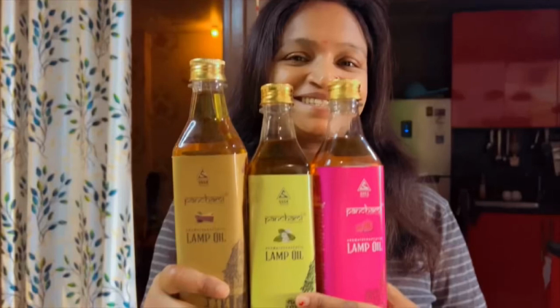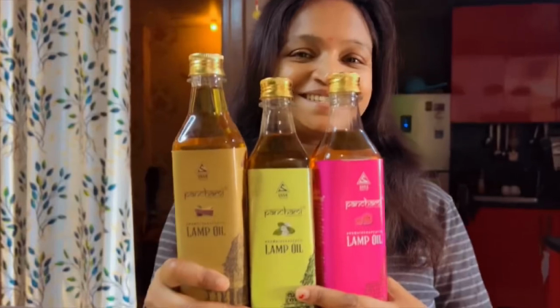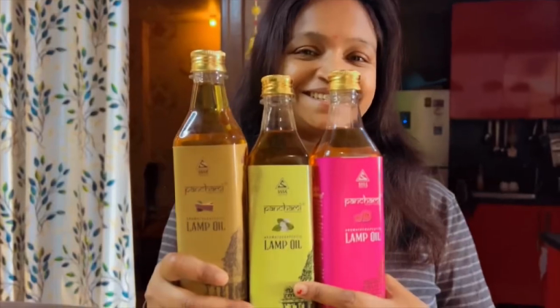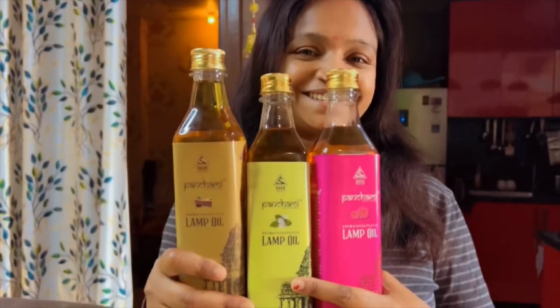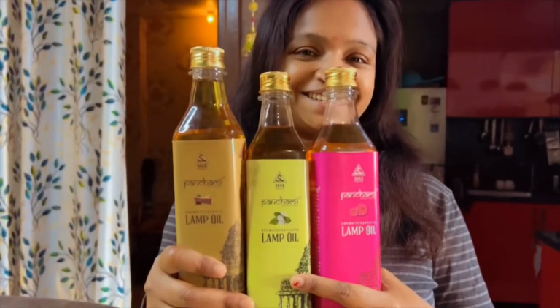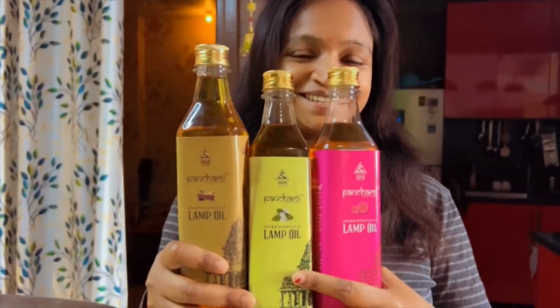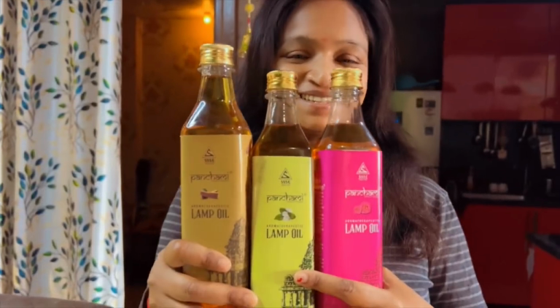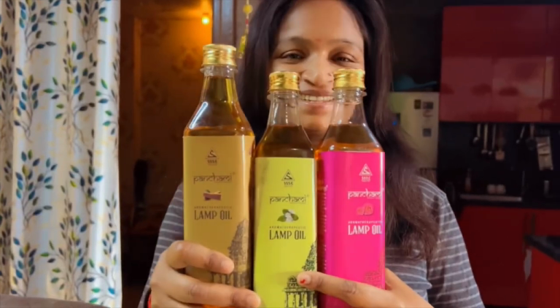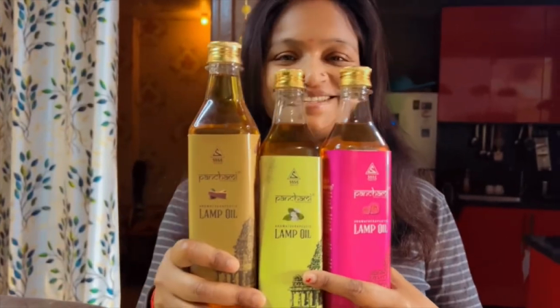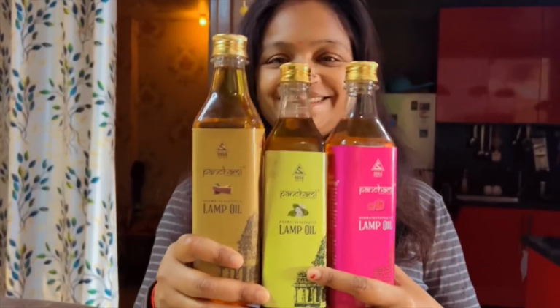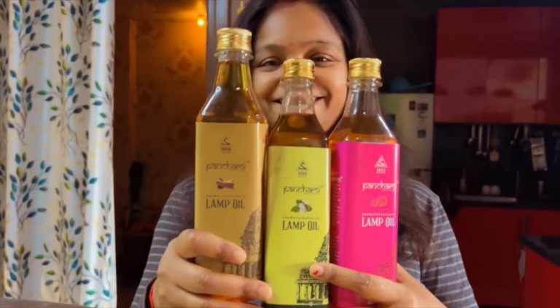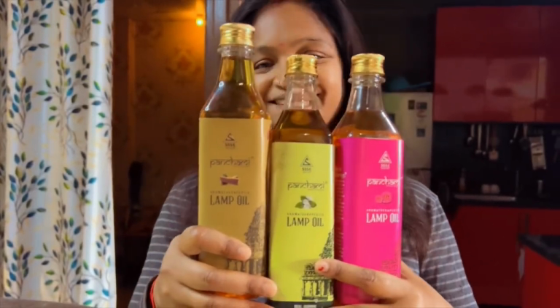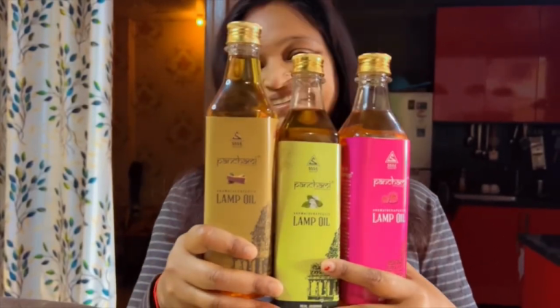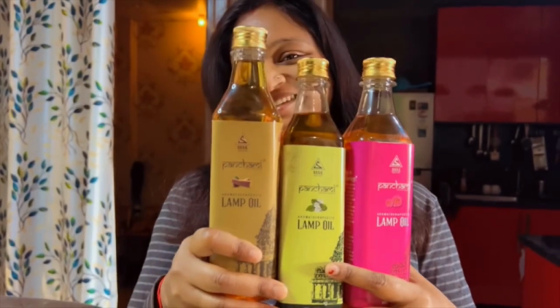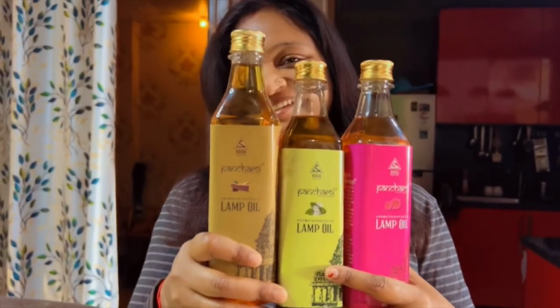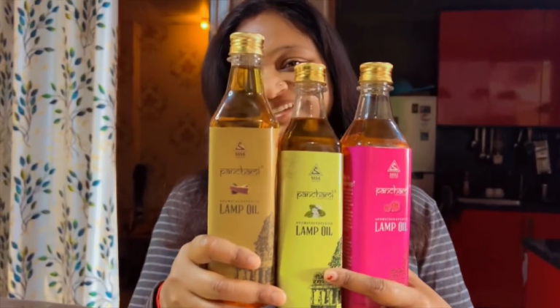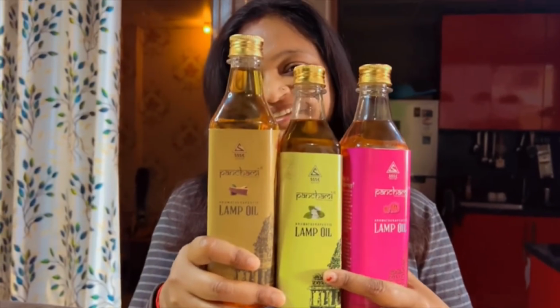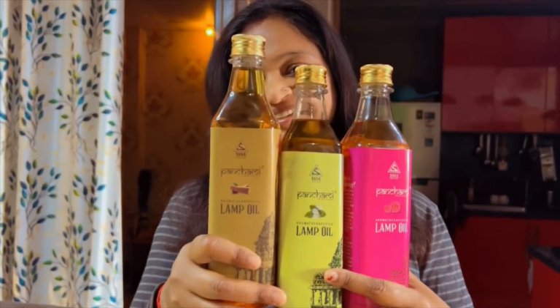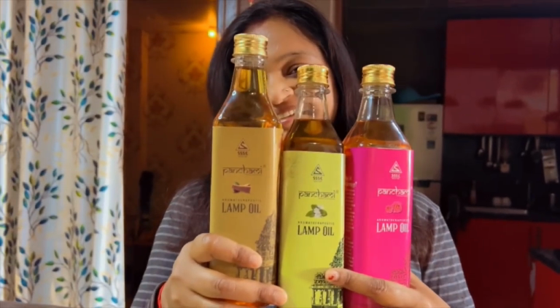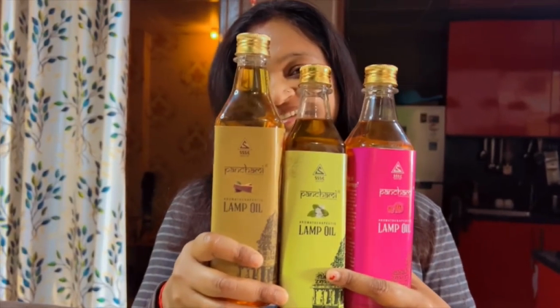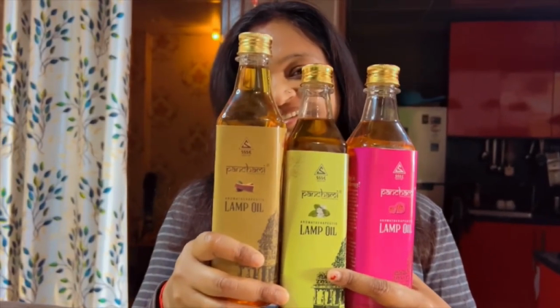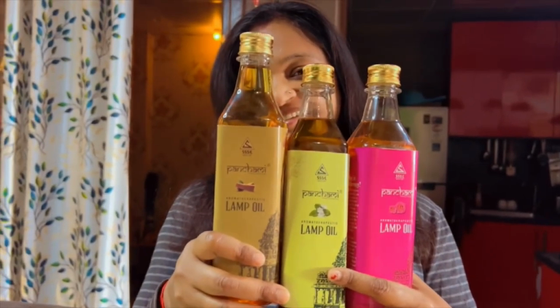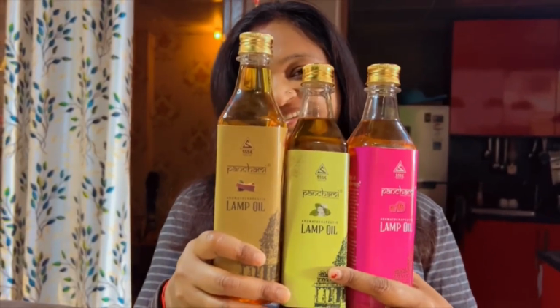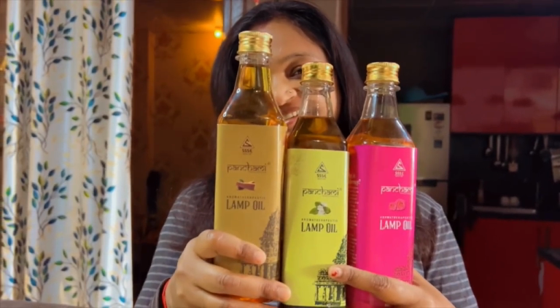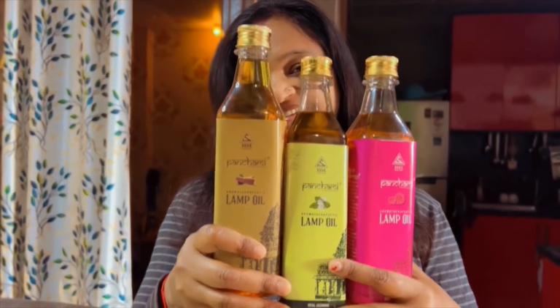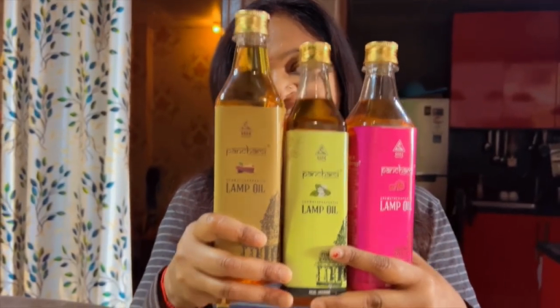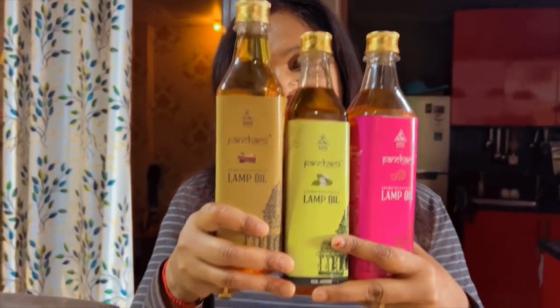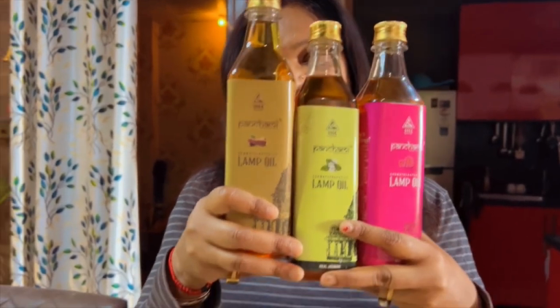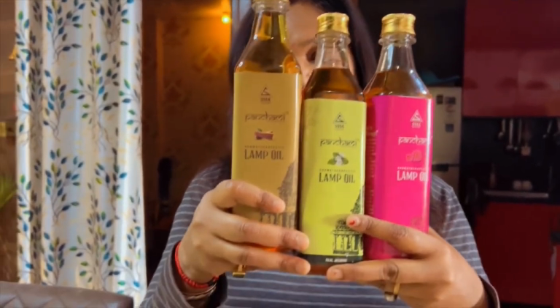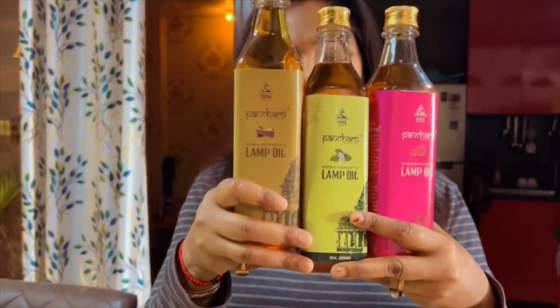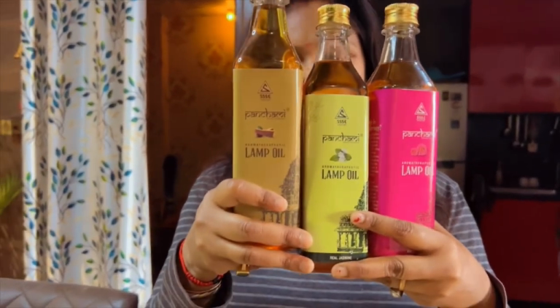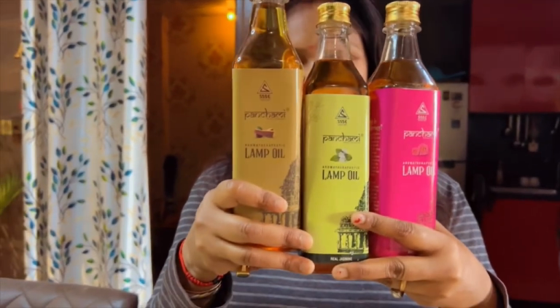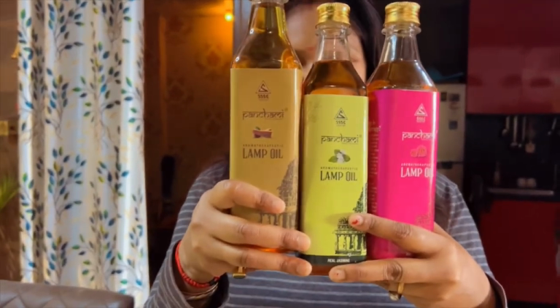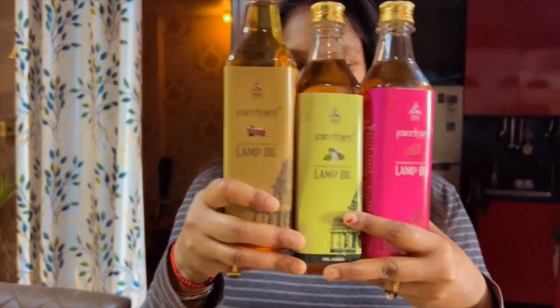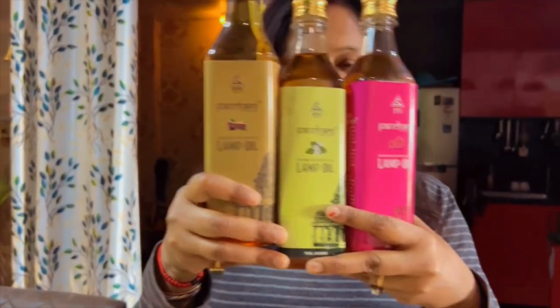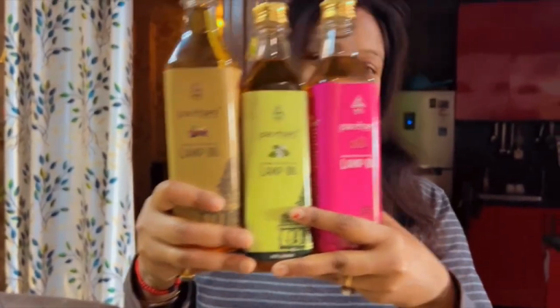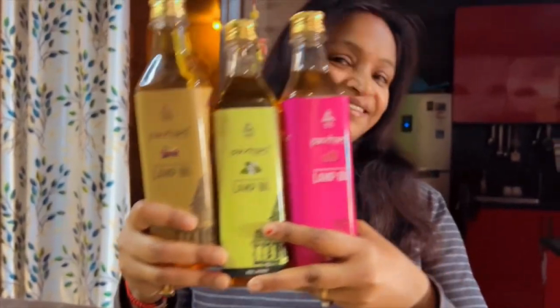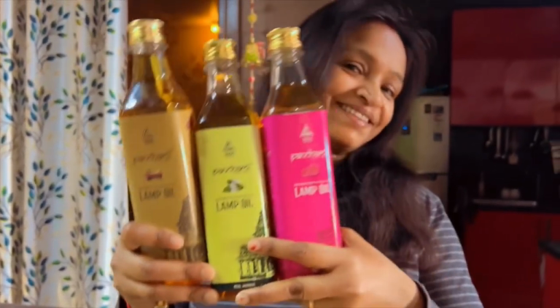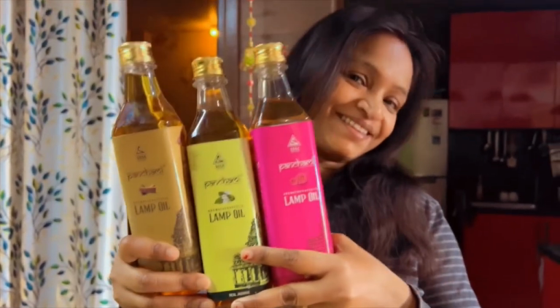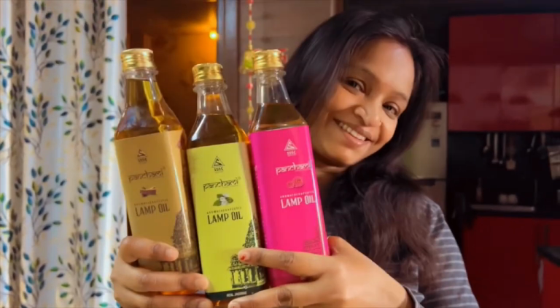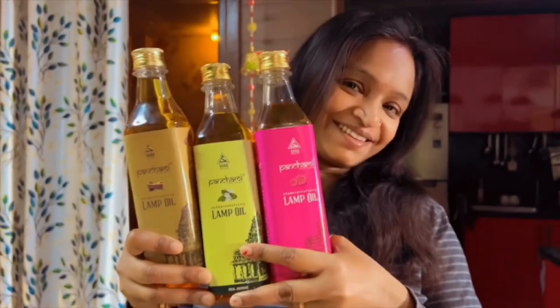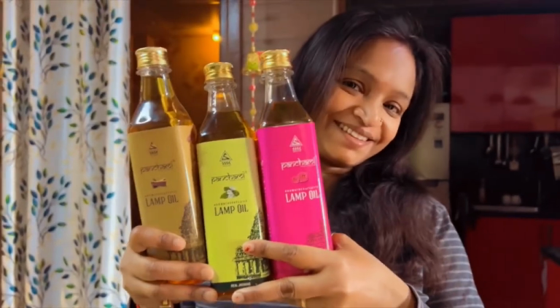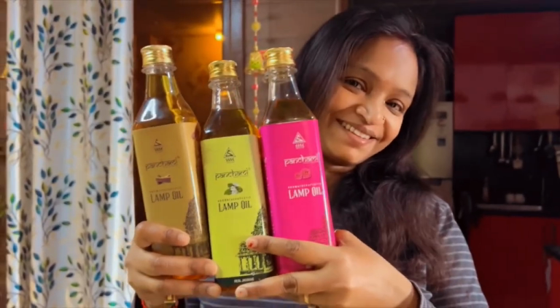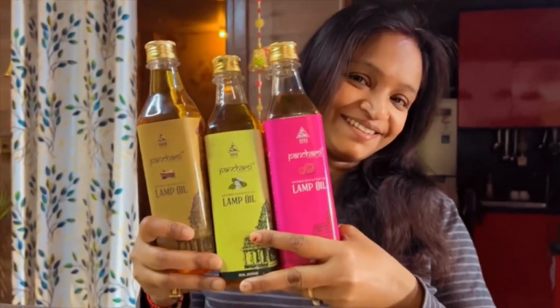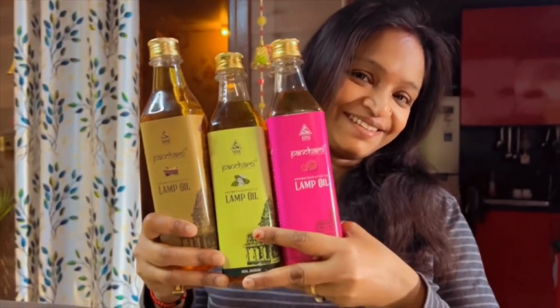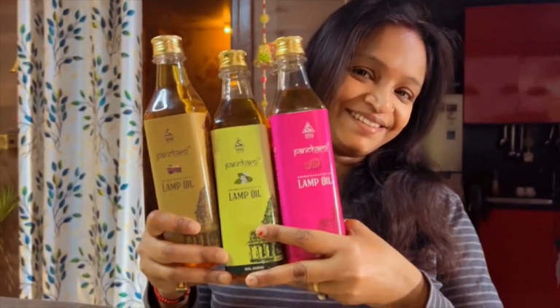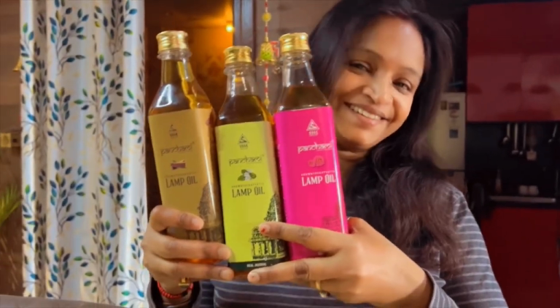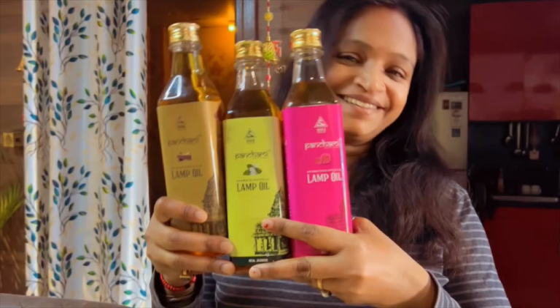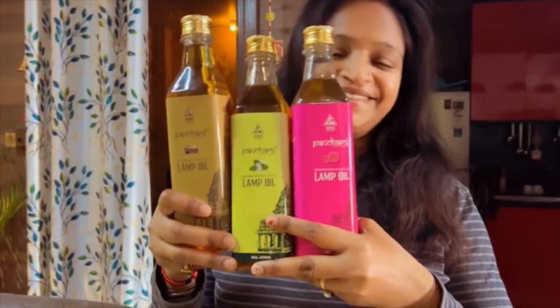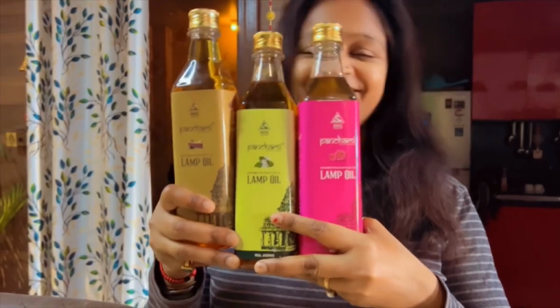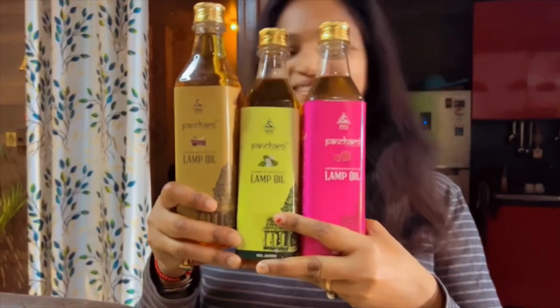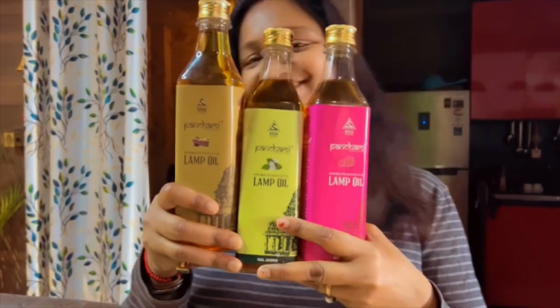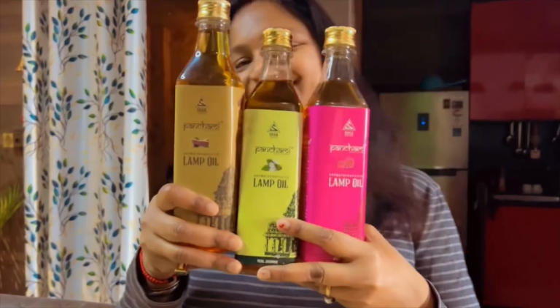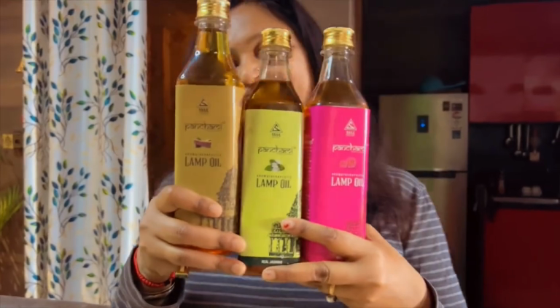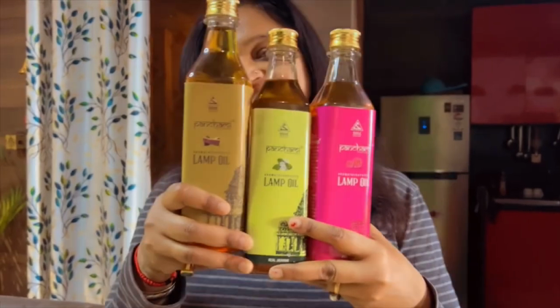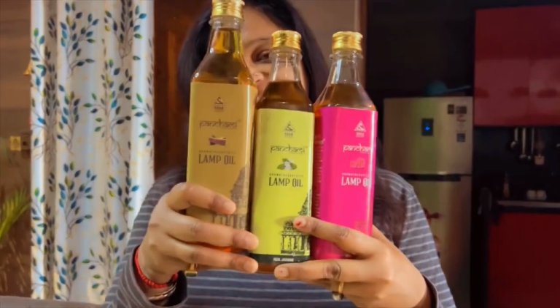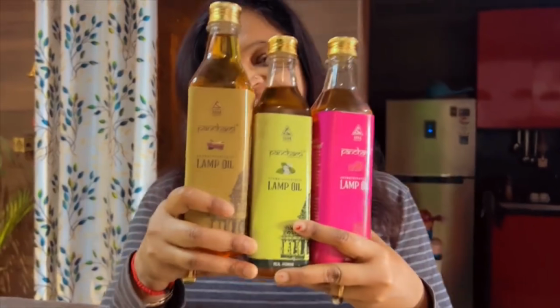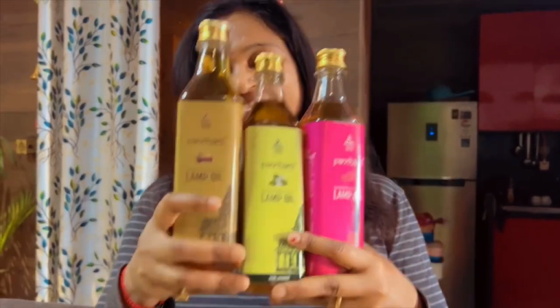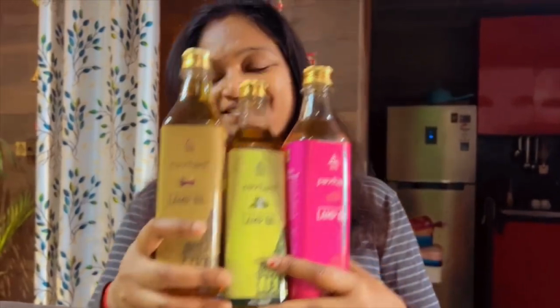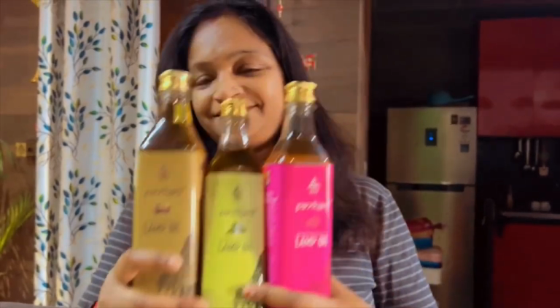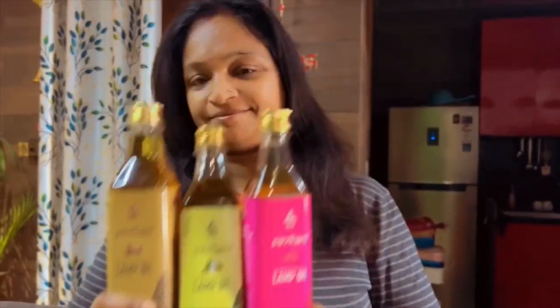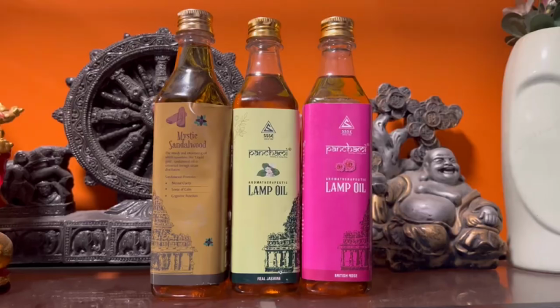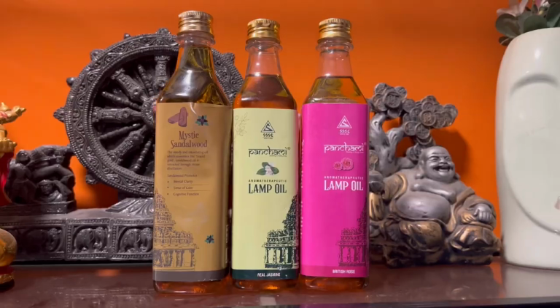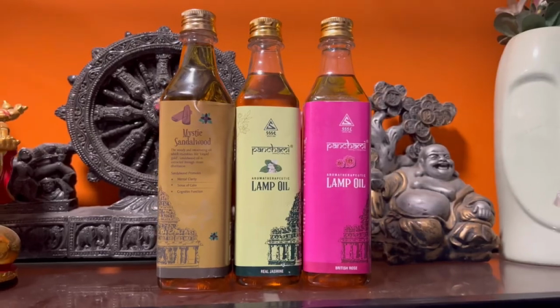Hello everyone, how are you? So I have something to share with you. You can see that in my hand there are three different types of bottle.